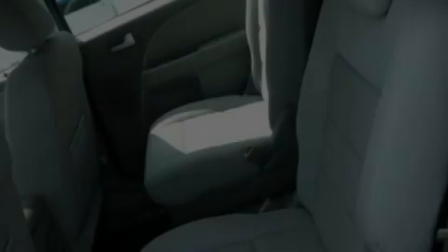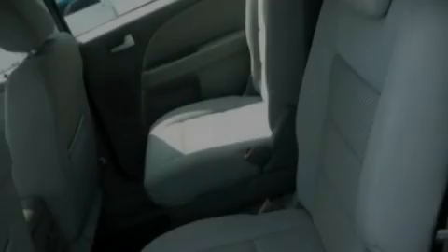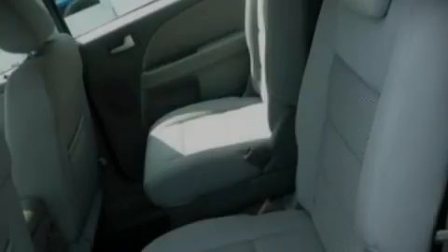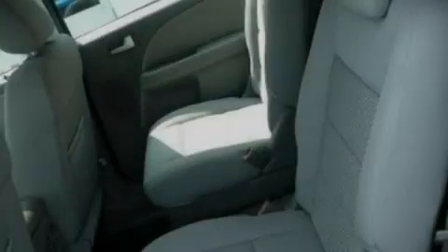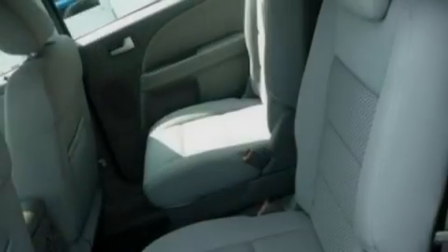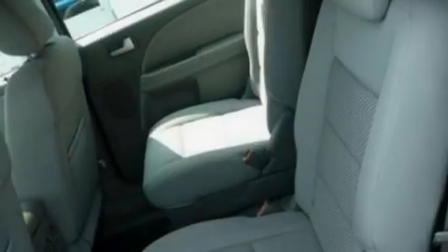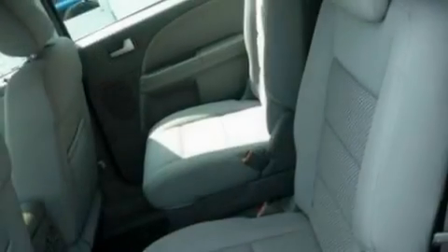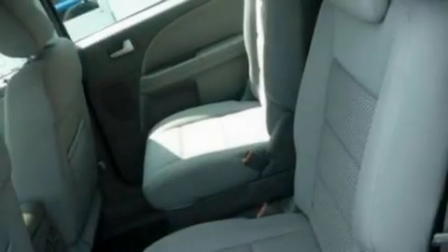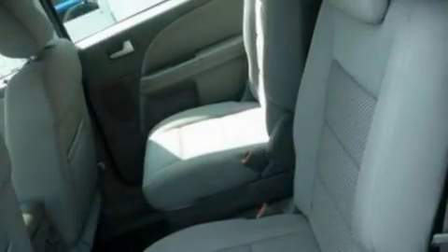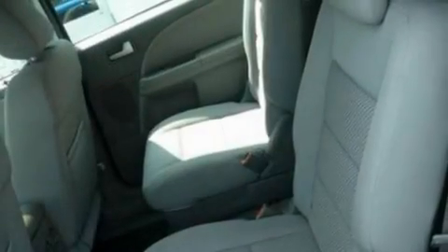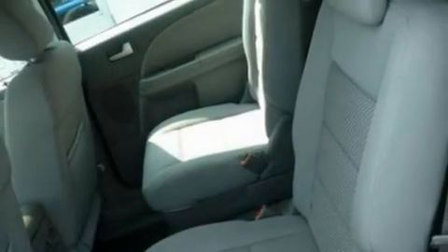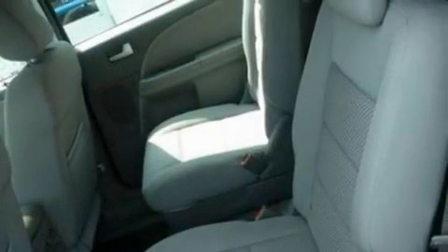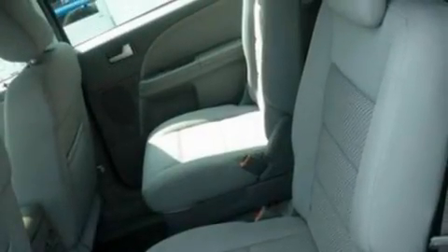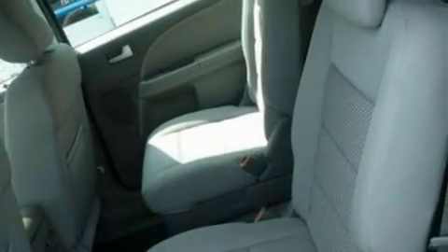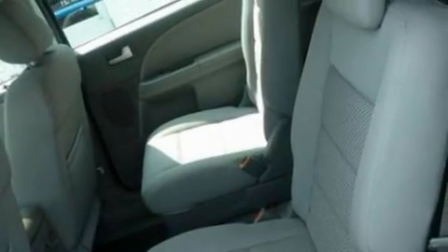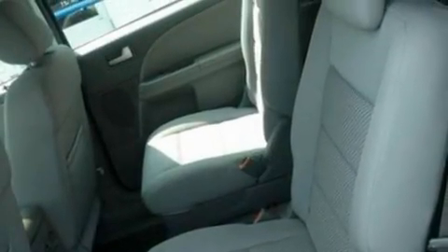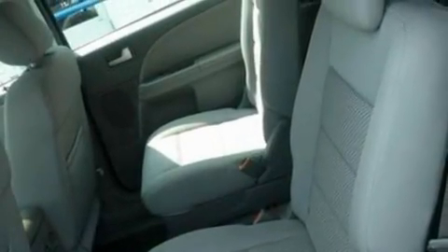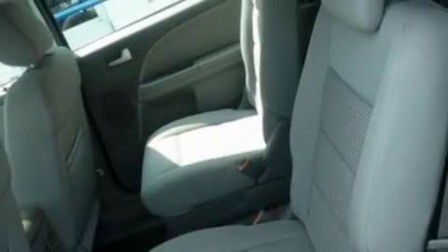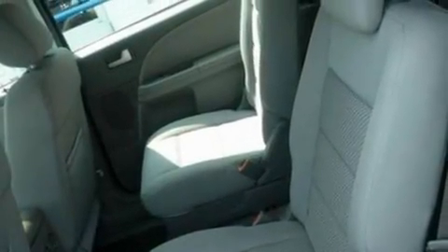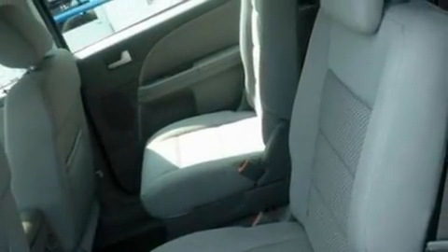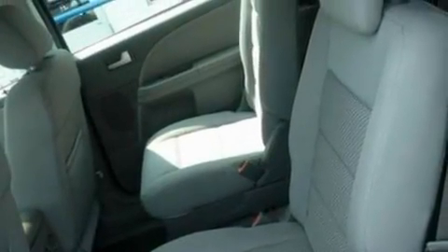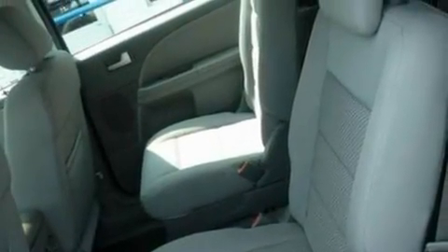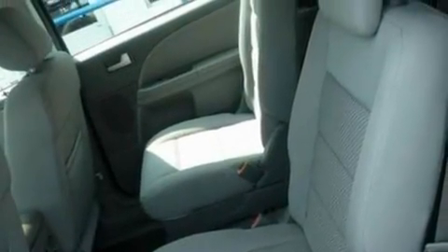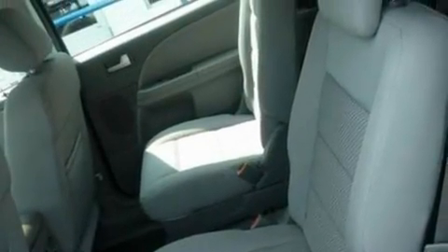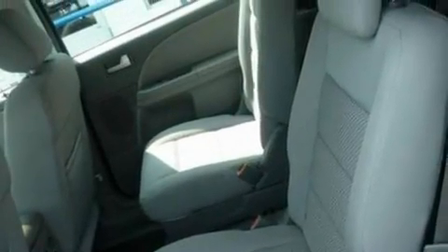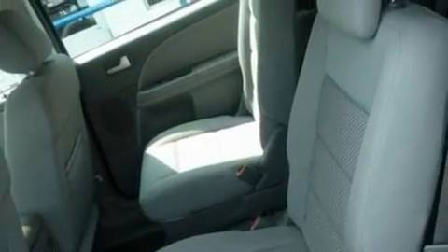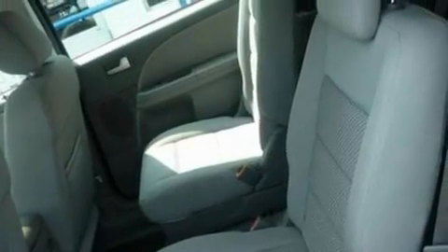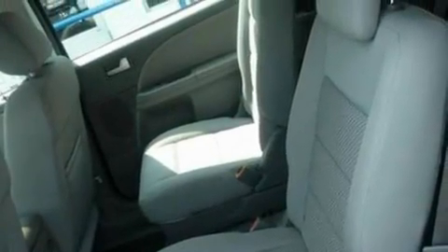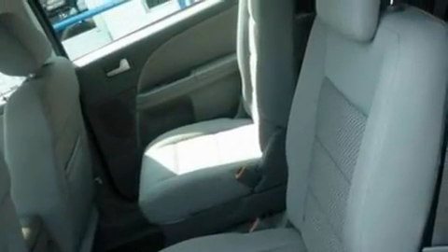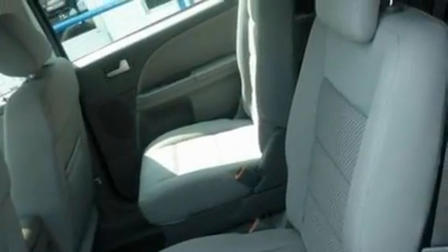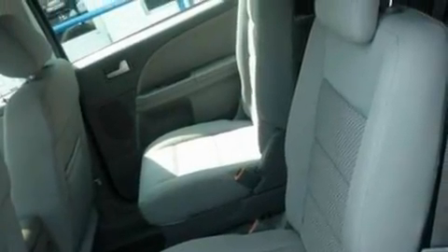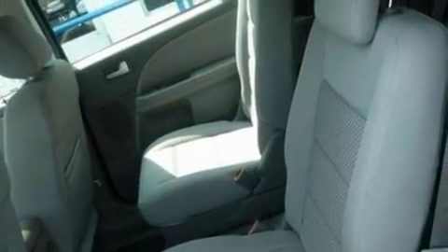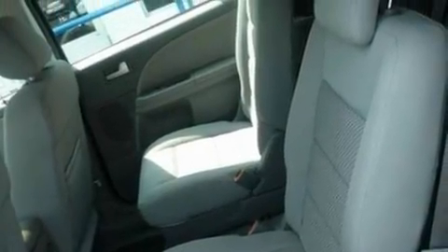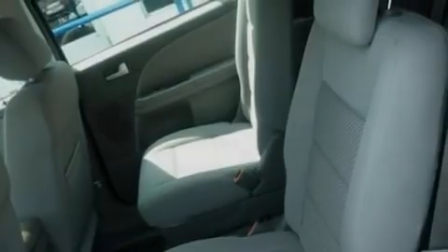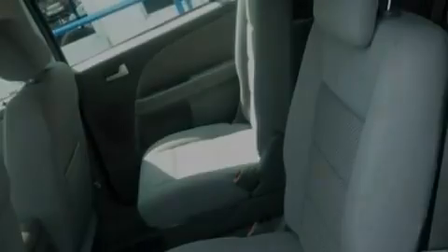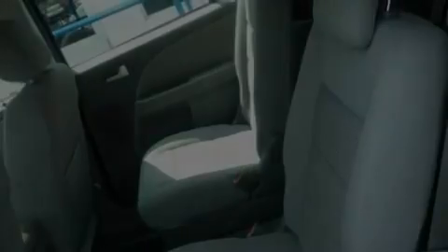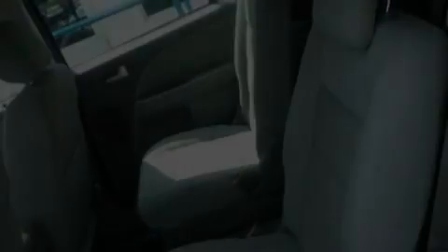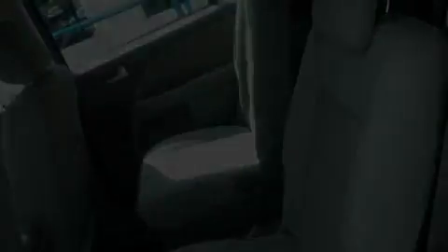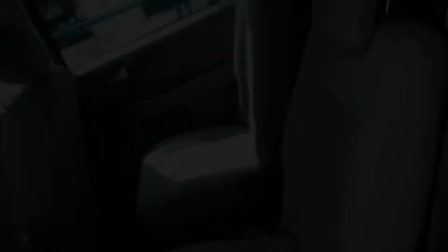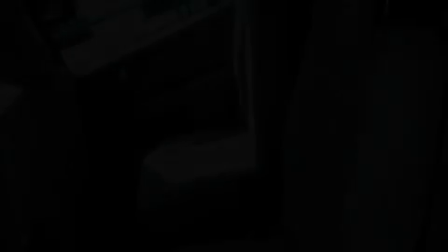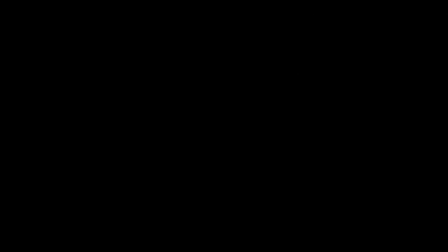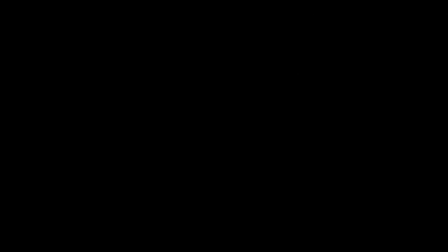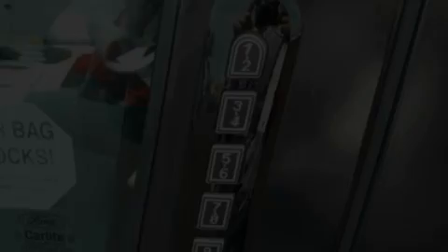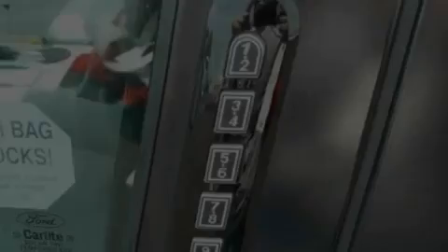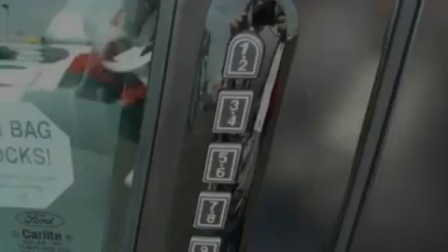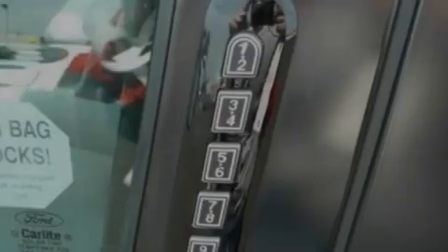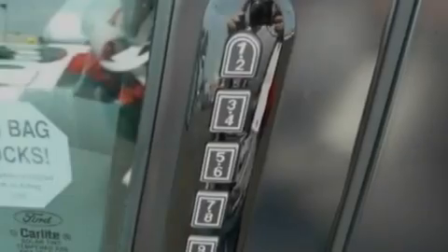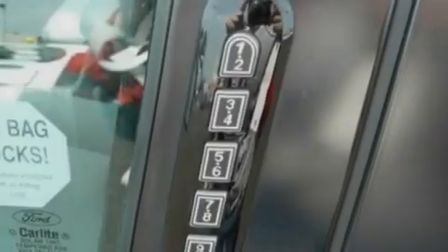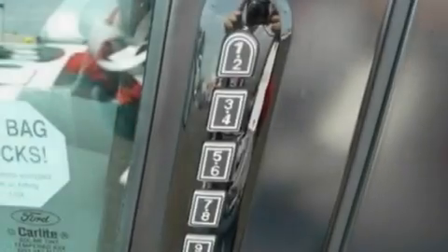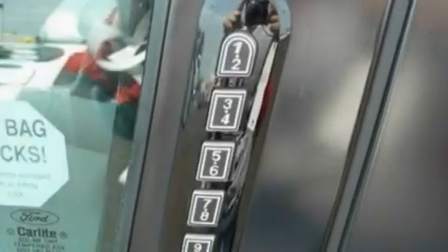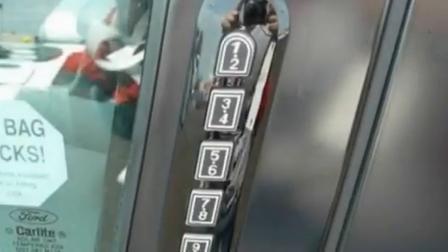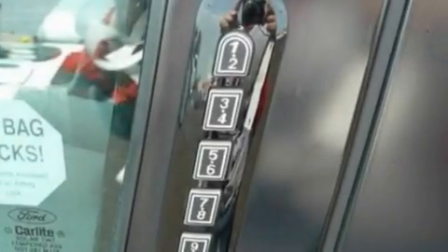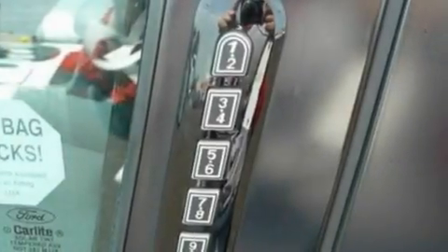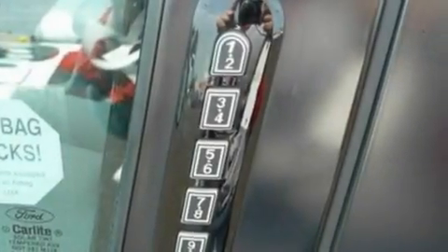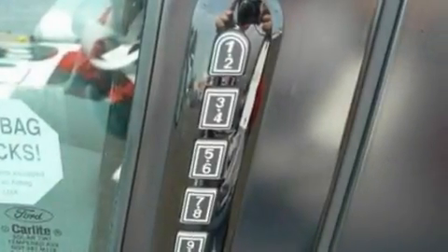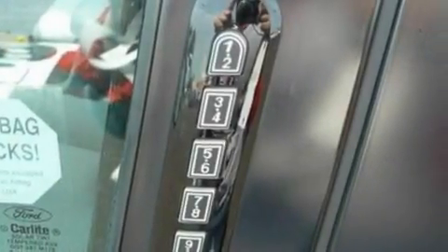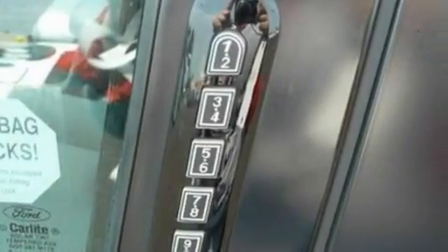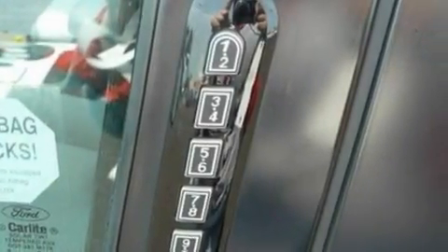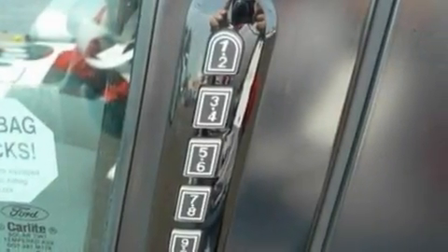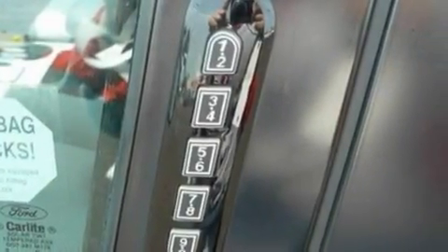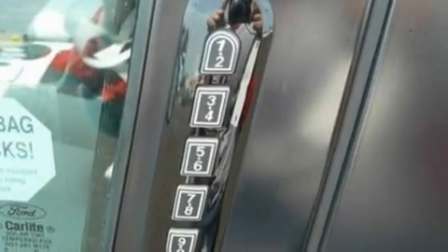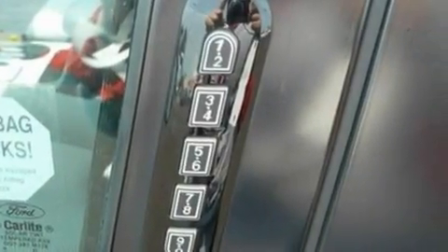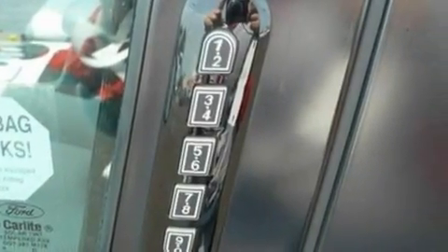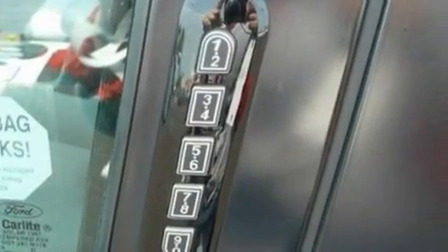With an EPA estimated rating of 27 miles per gallon on the highway, fuel efficiency does not take a back seat.